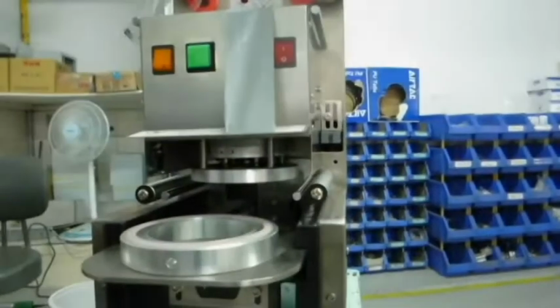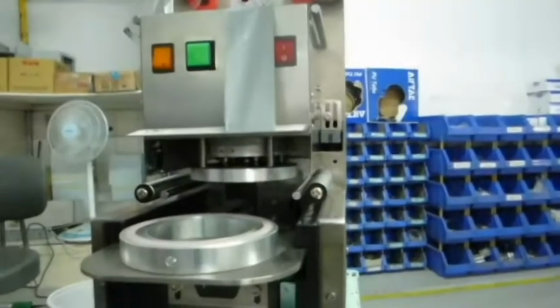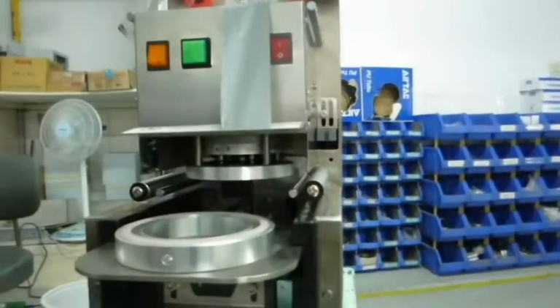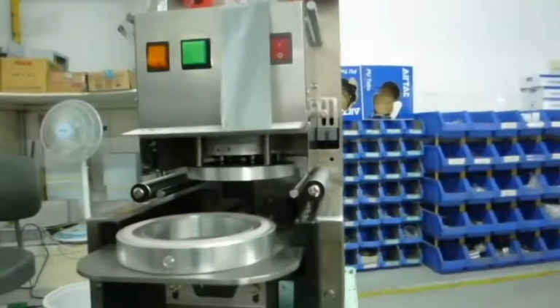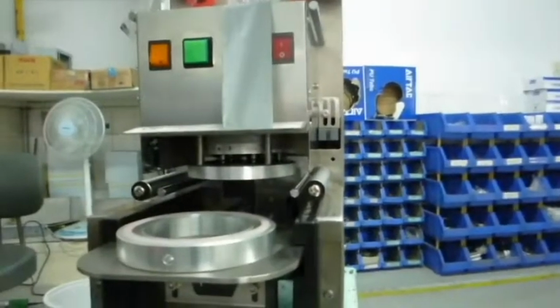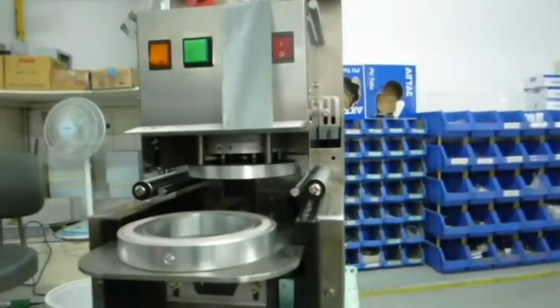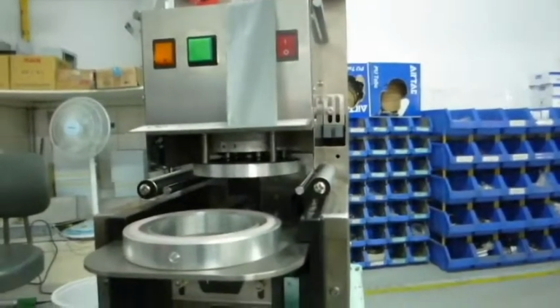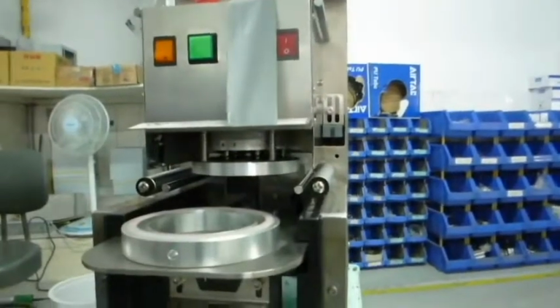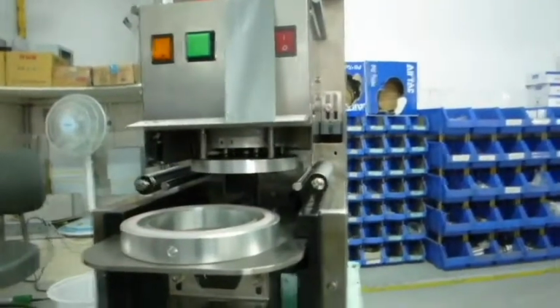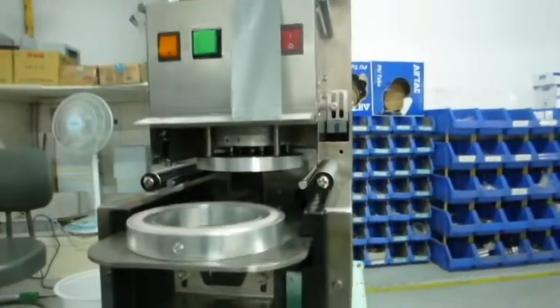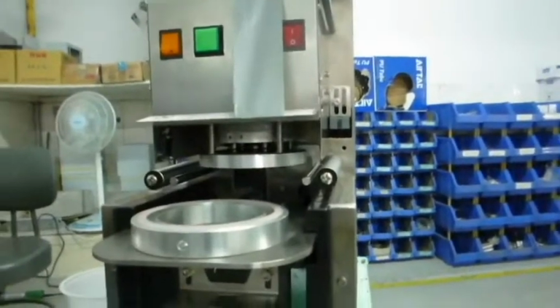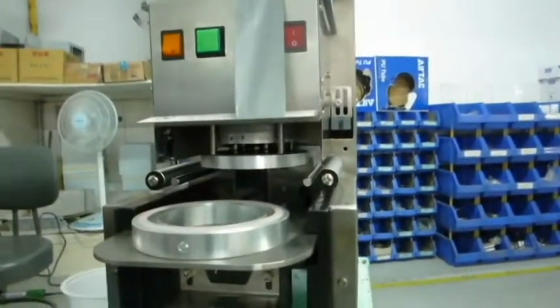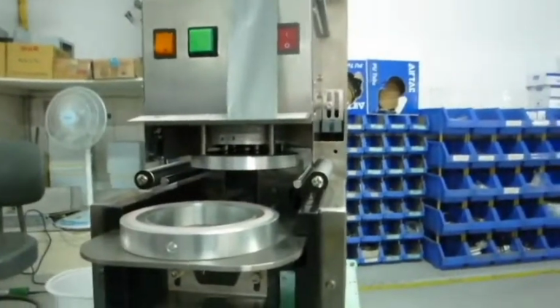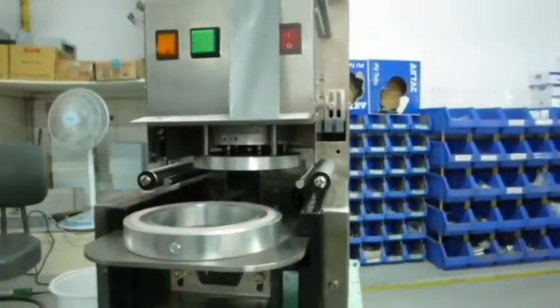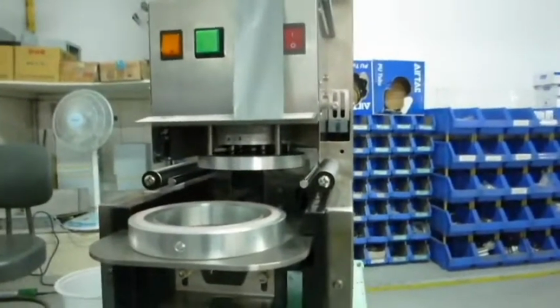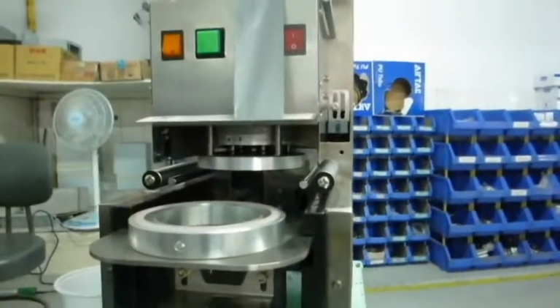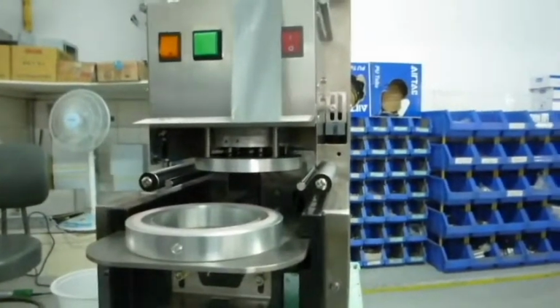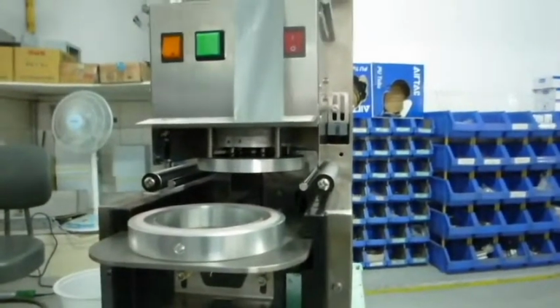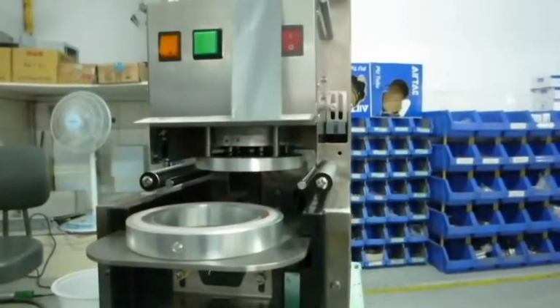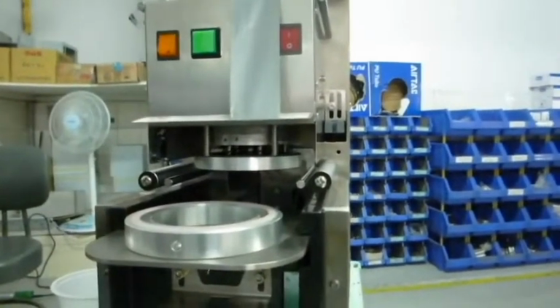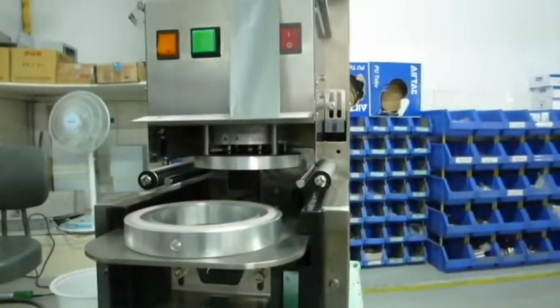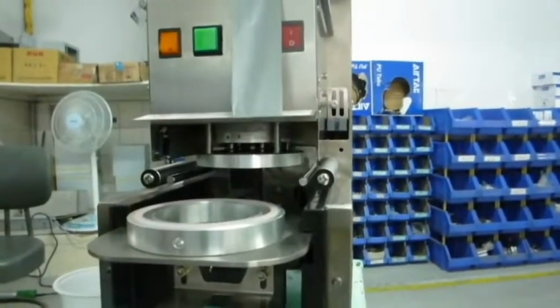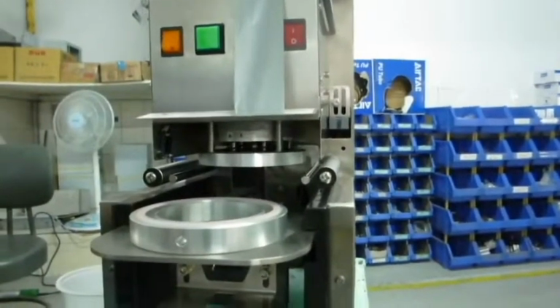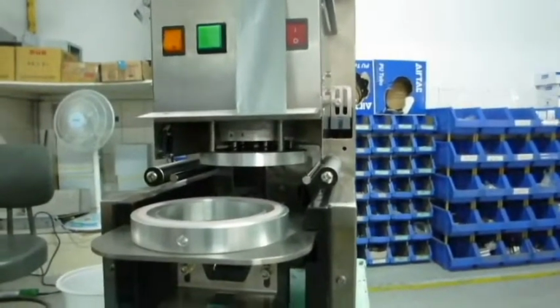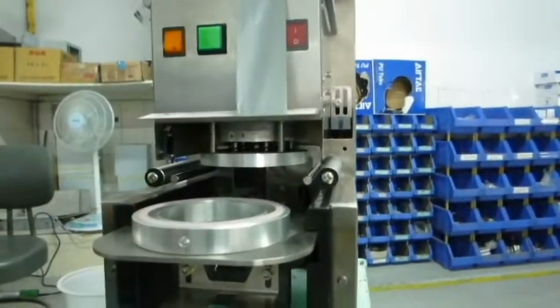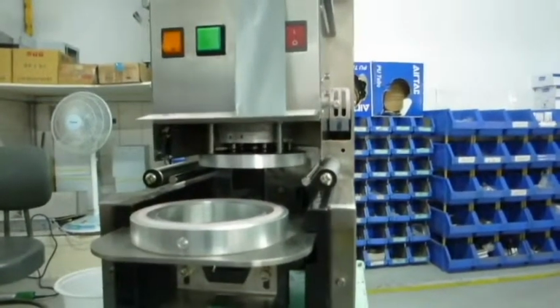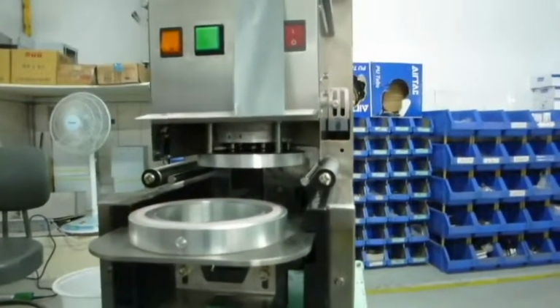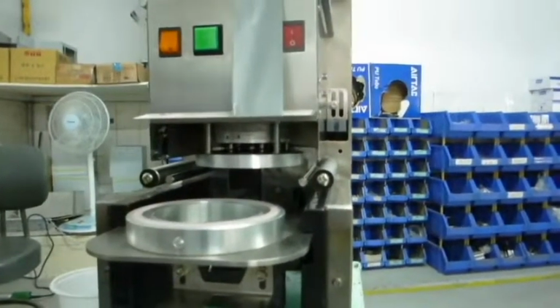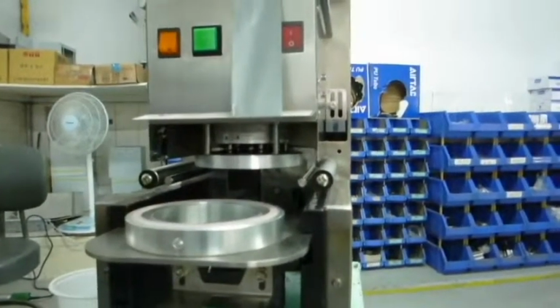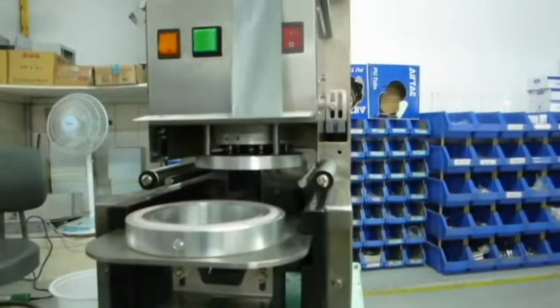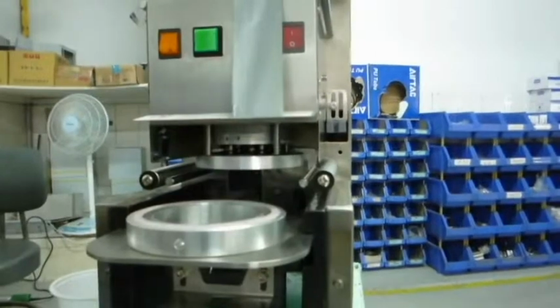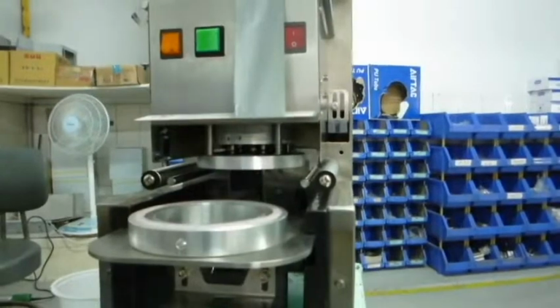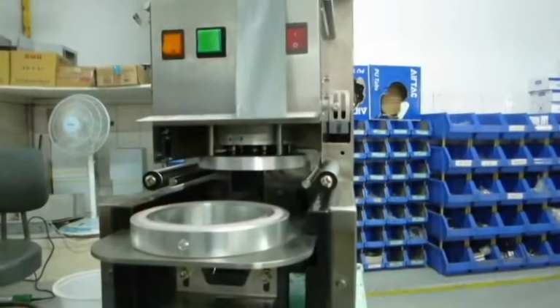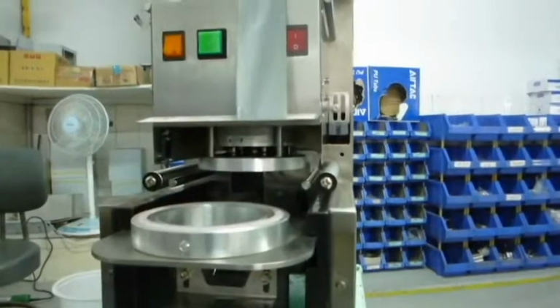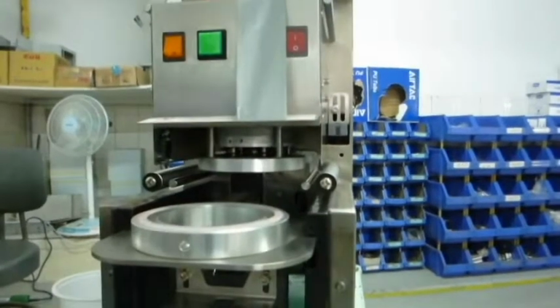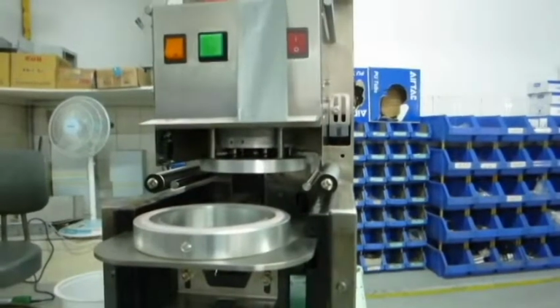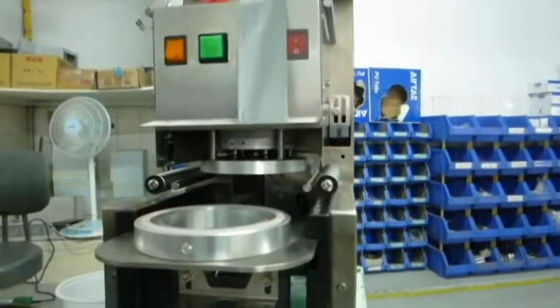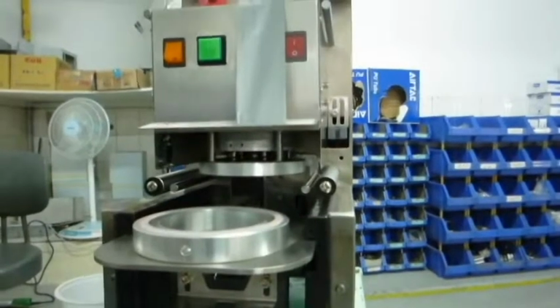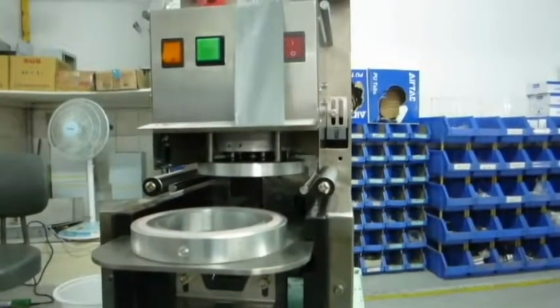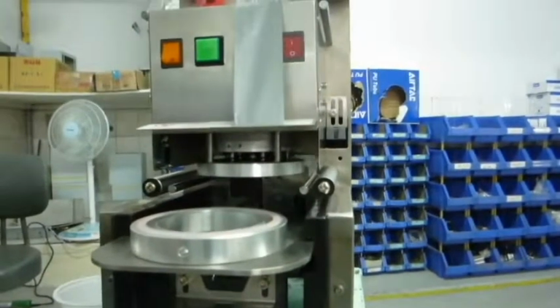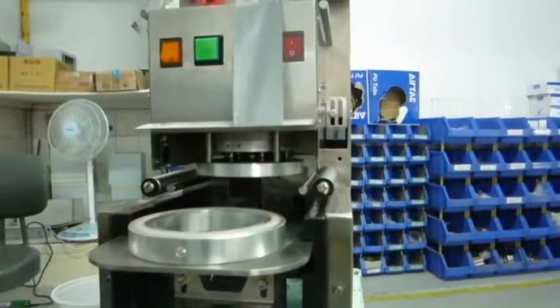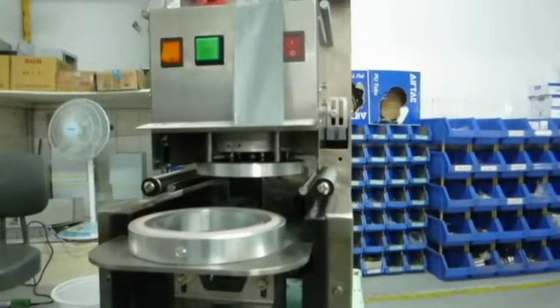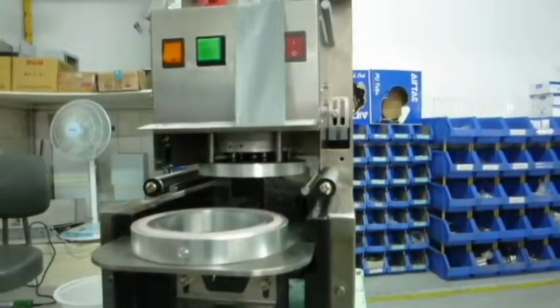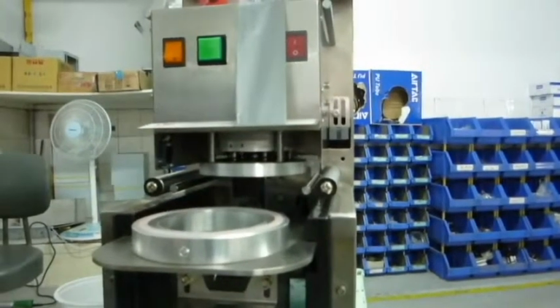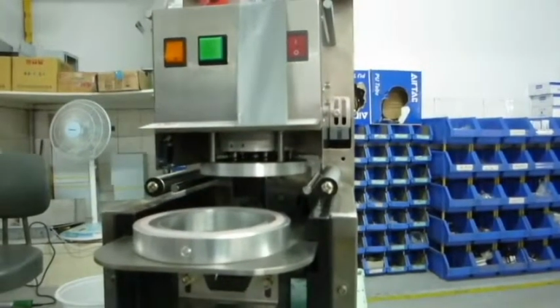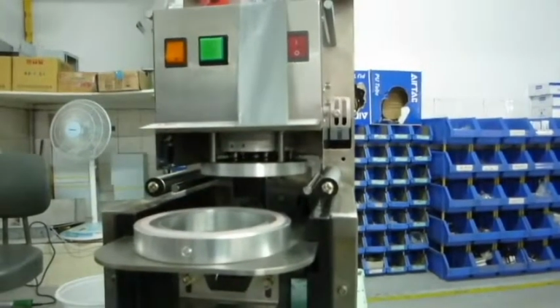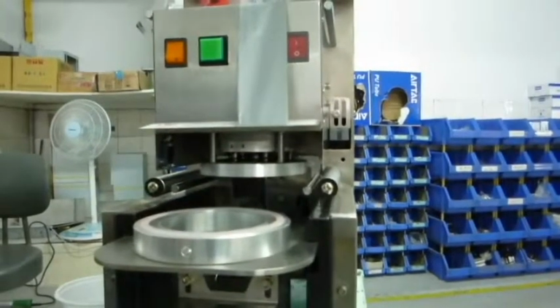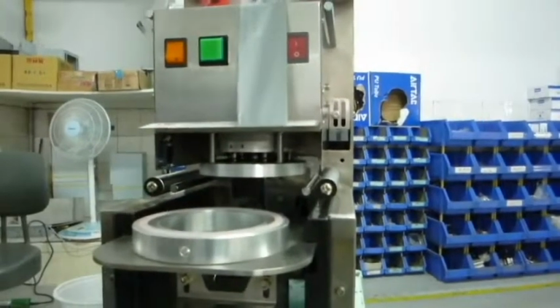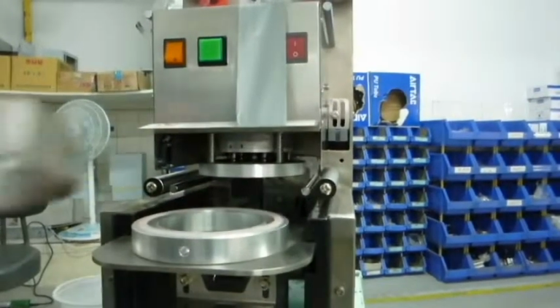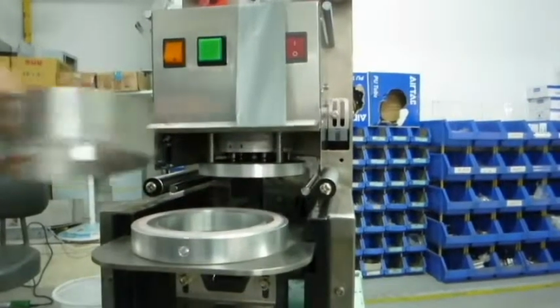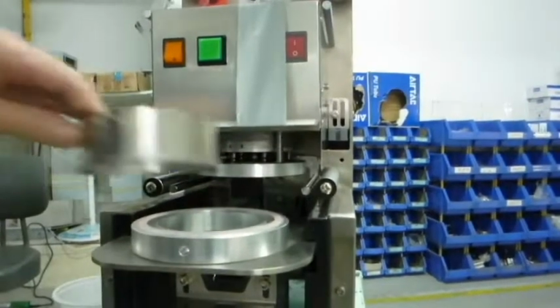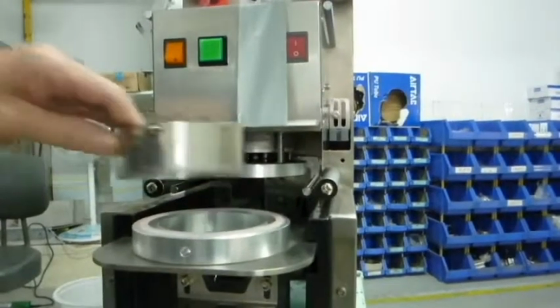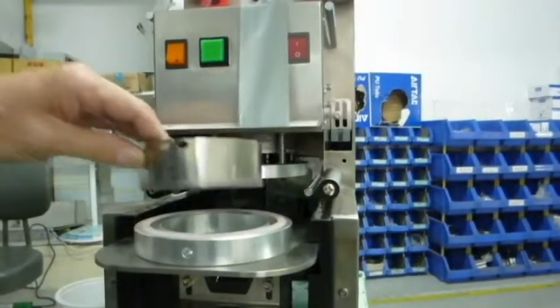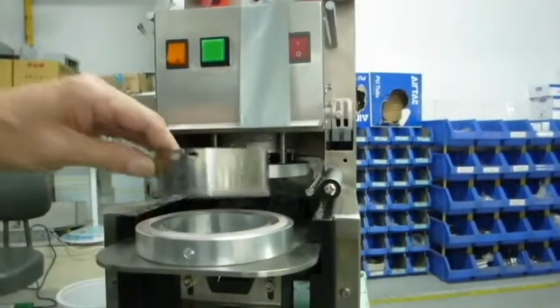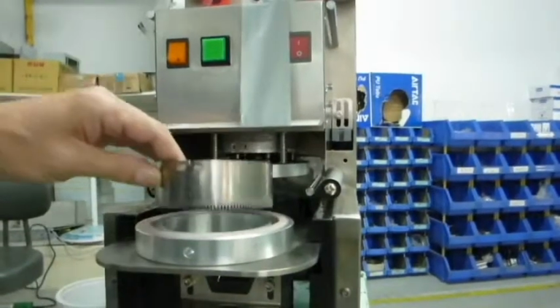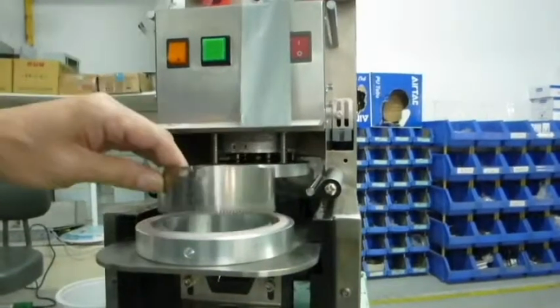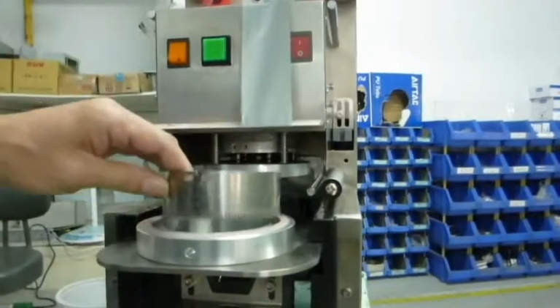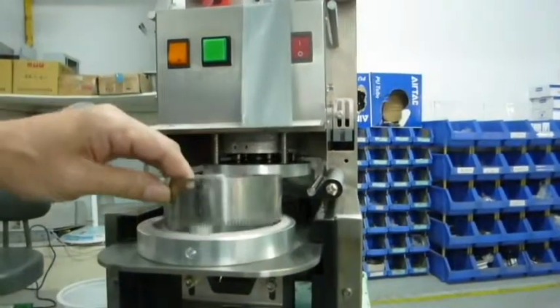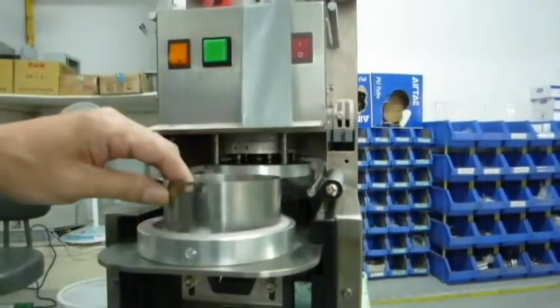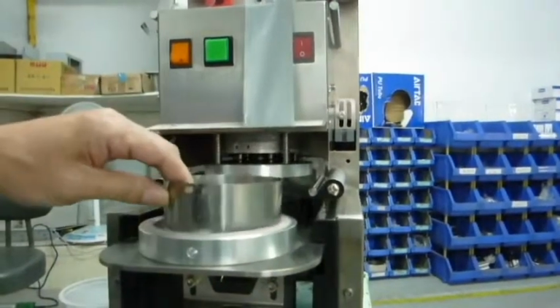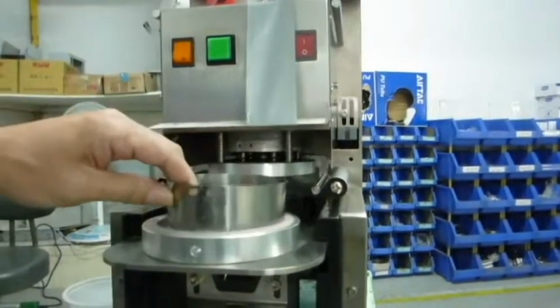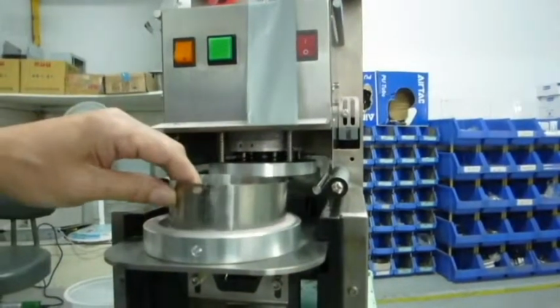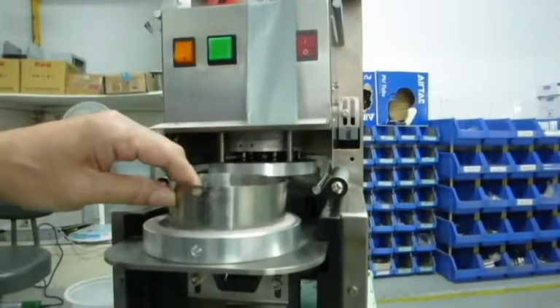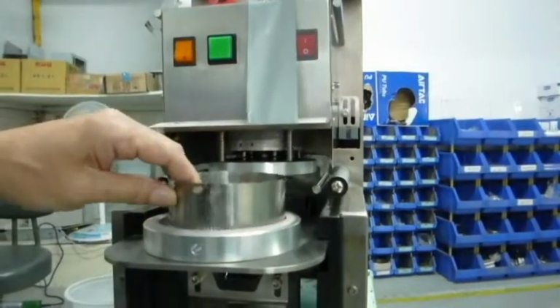I'm going to show you how to put the mold back to the machine. To prevent any dangers, be sure to turn off the power.